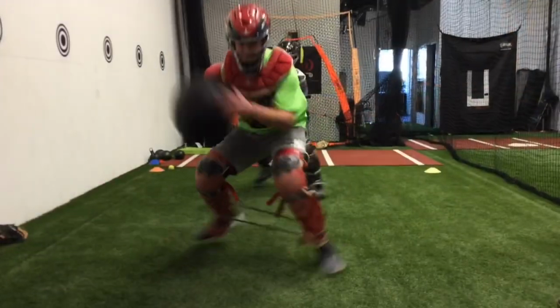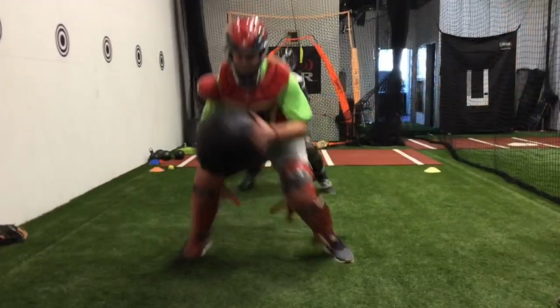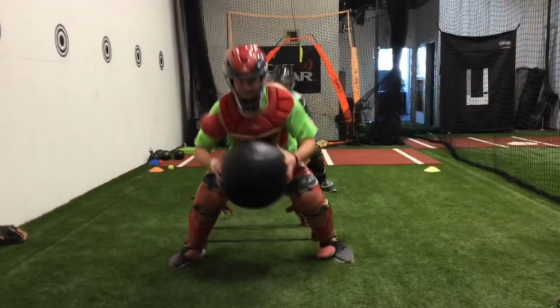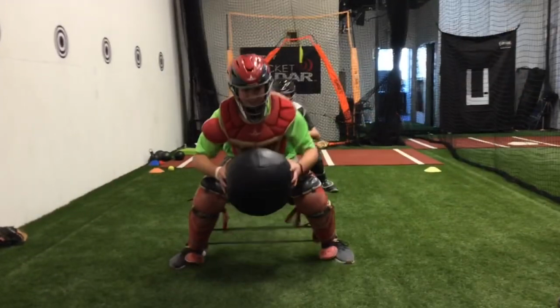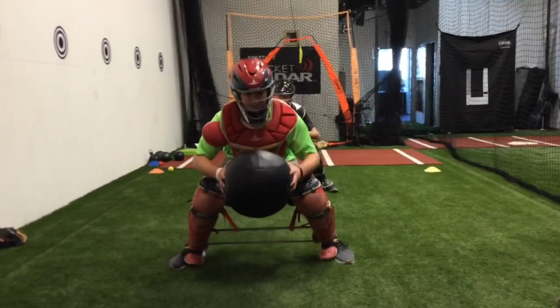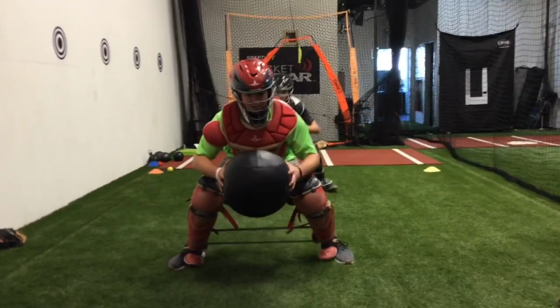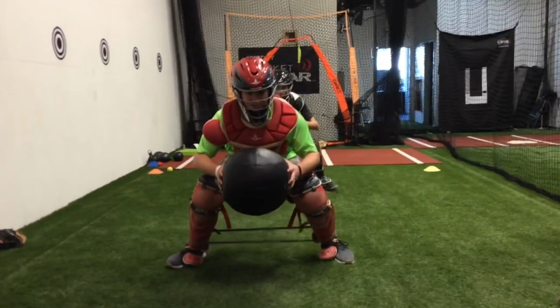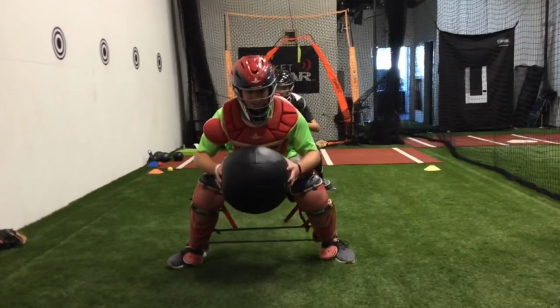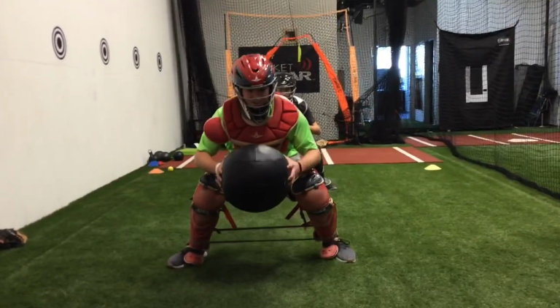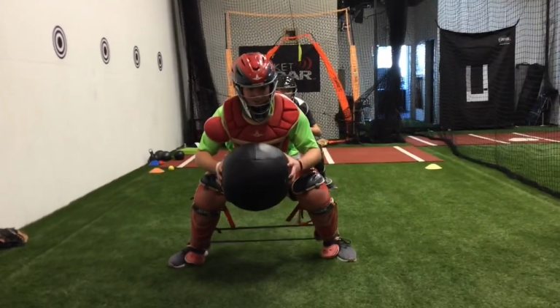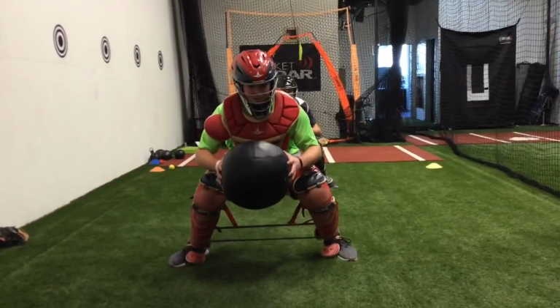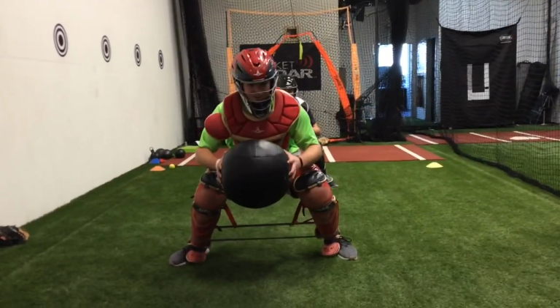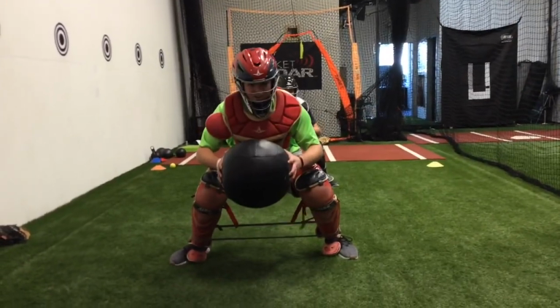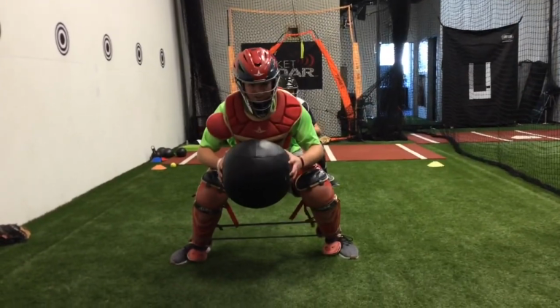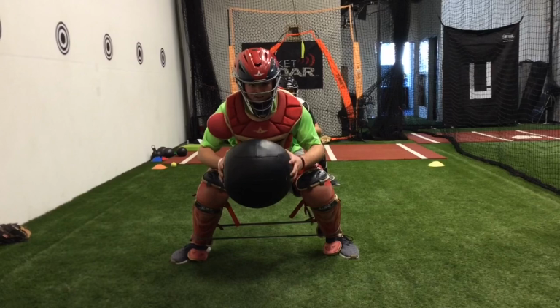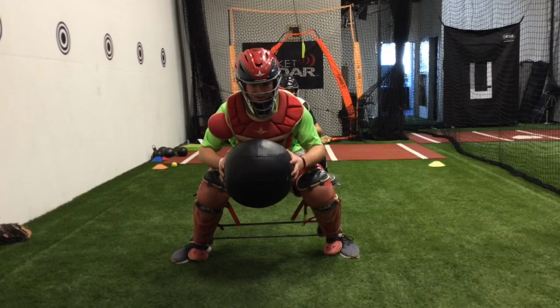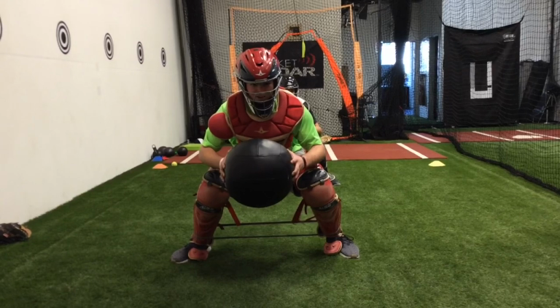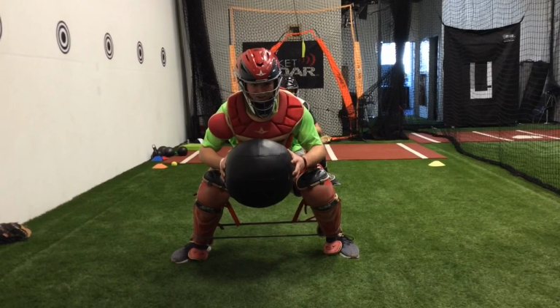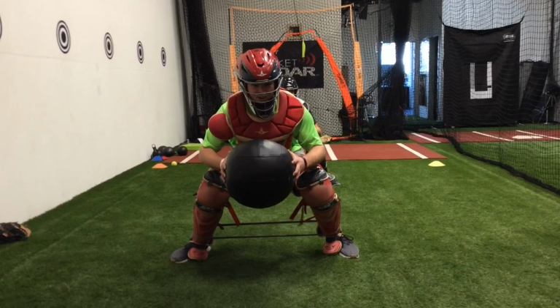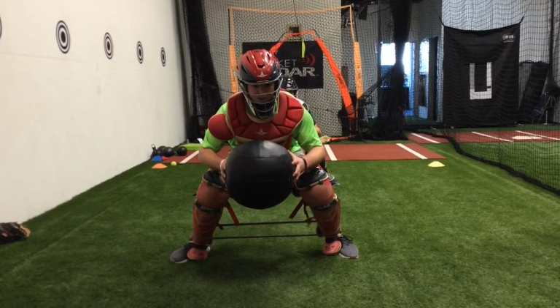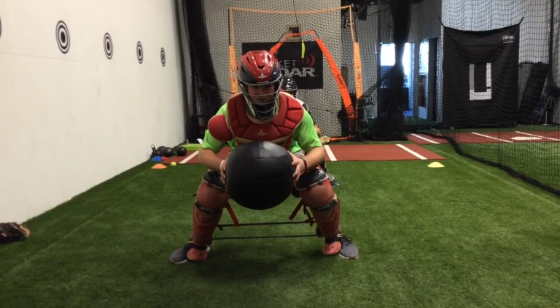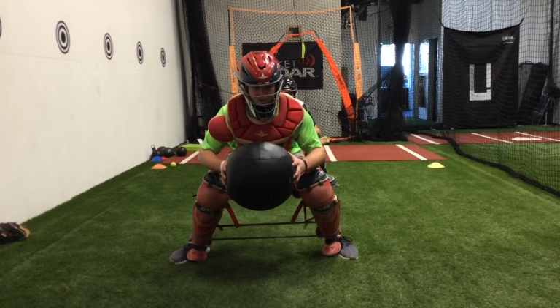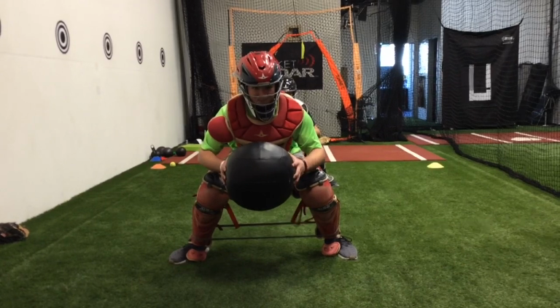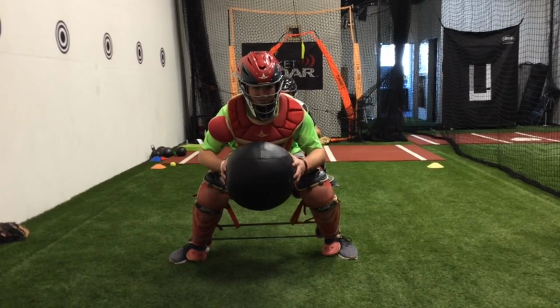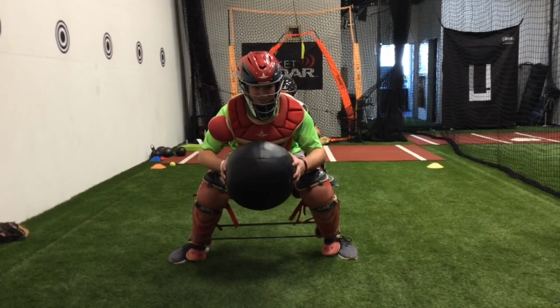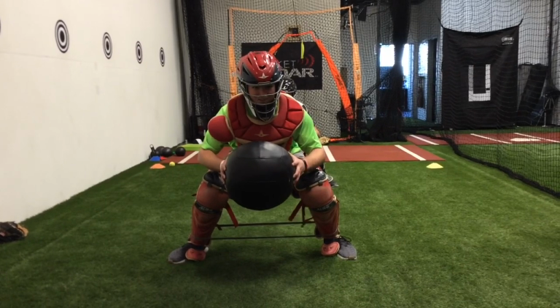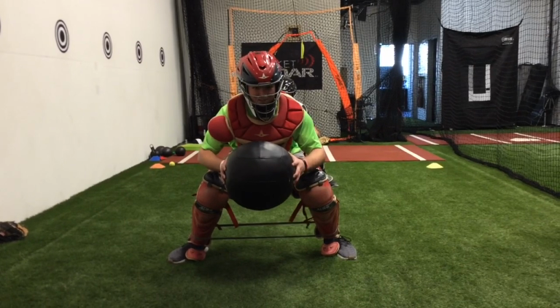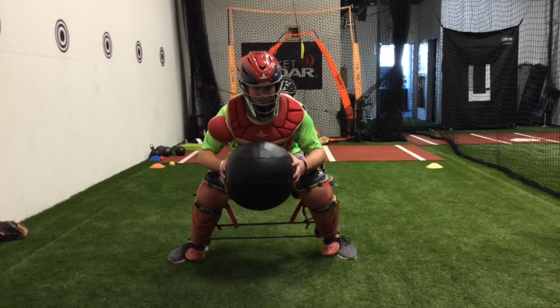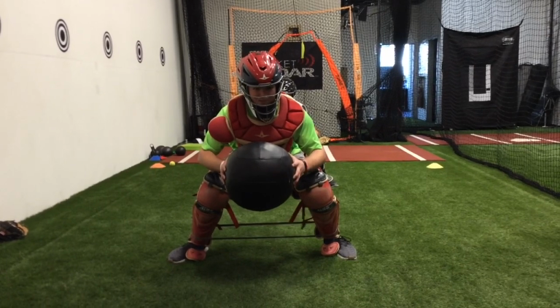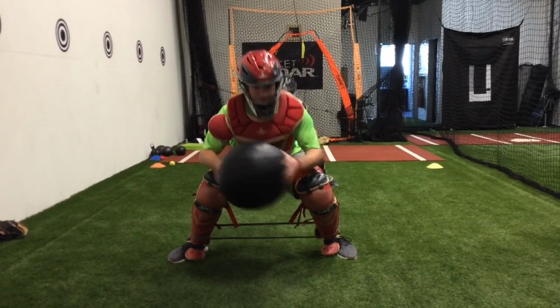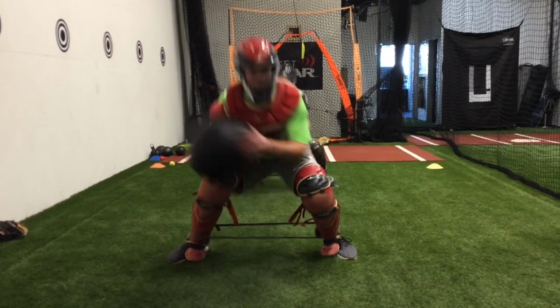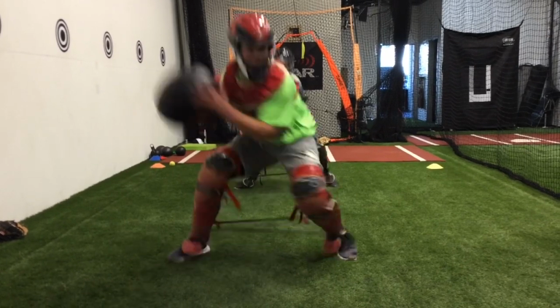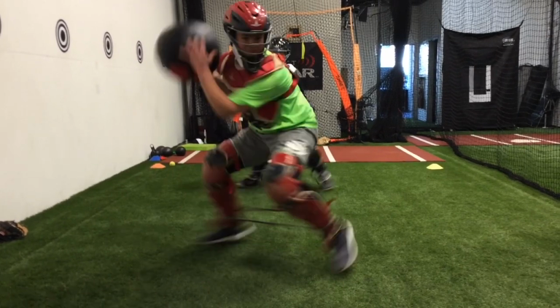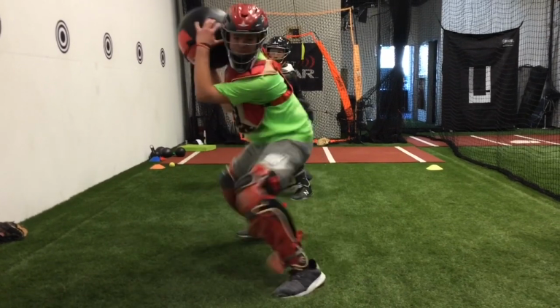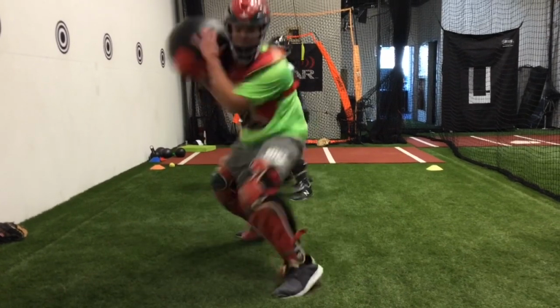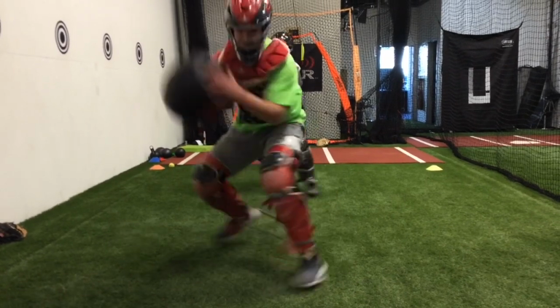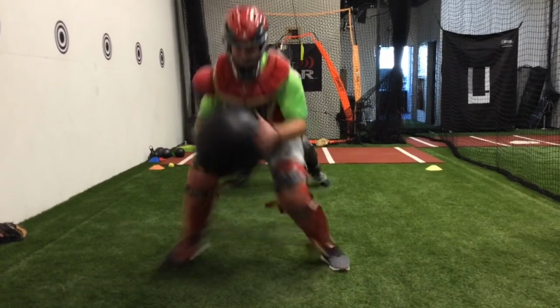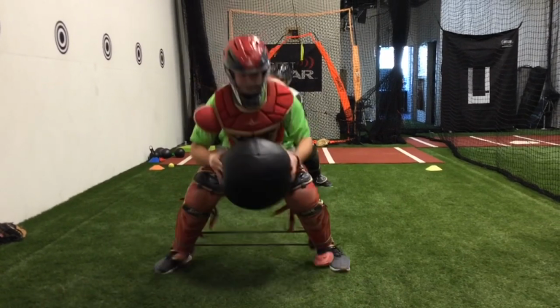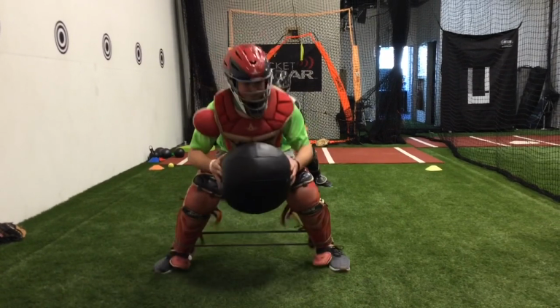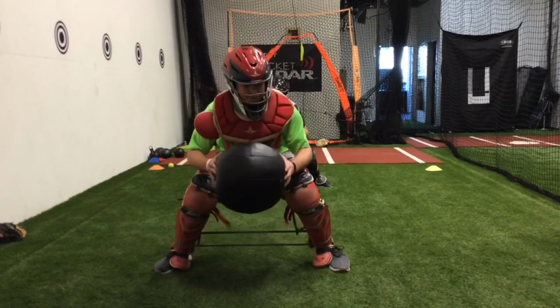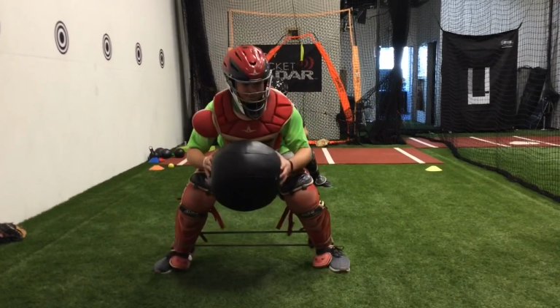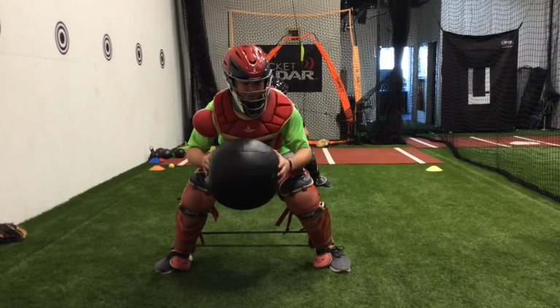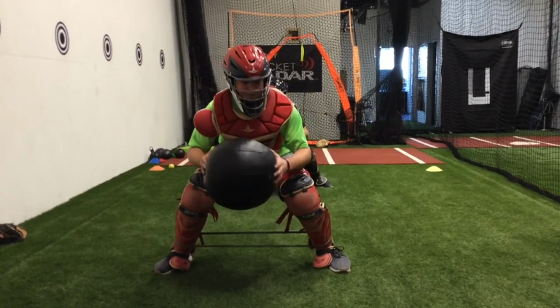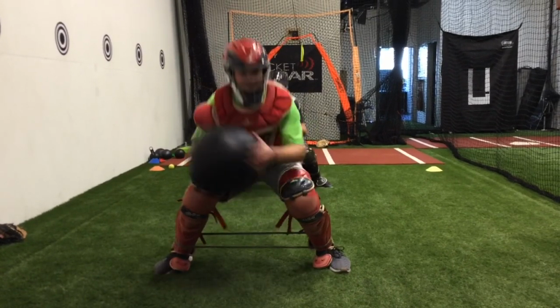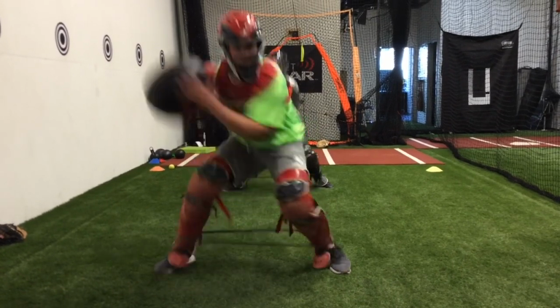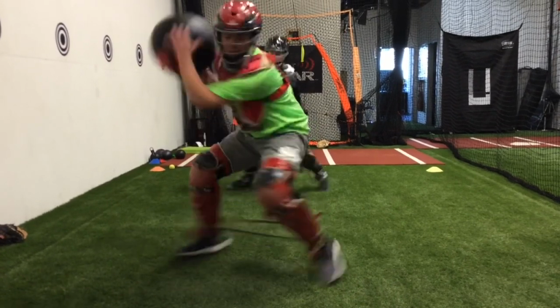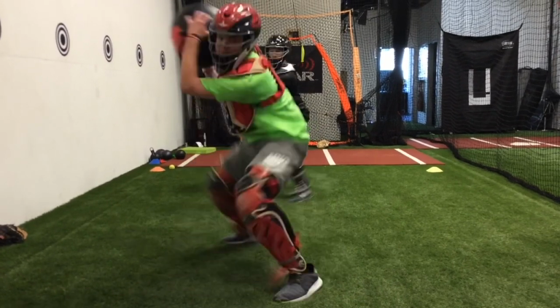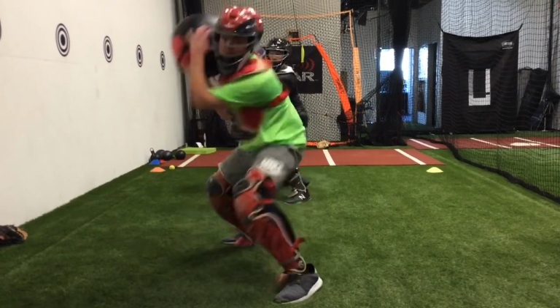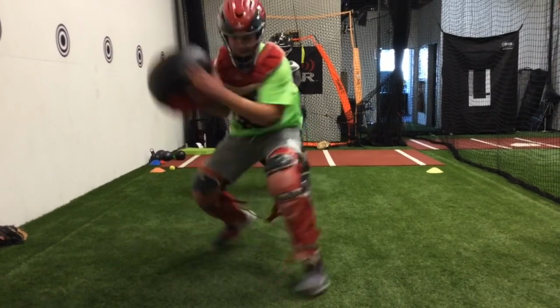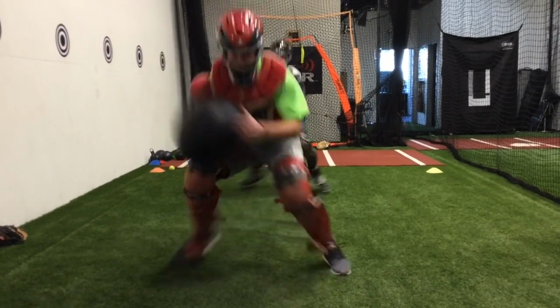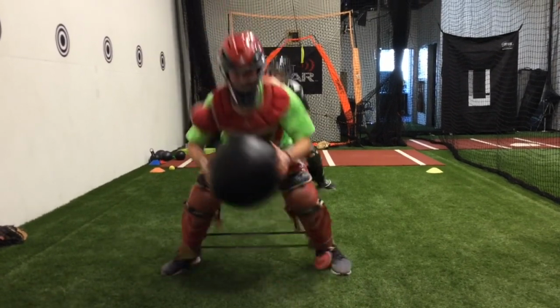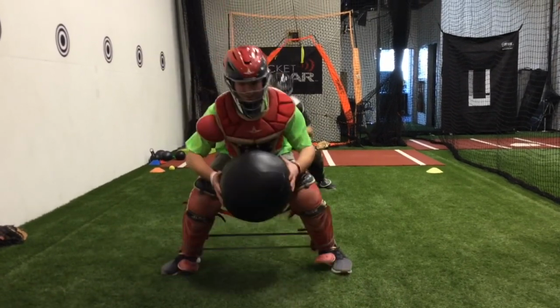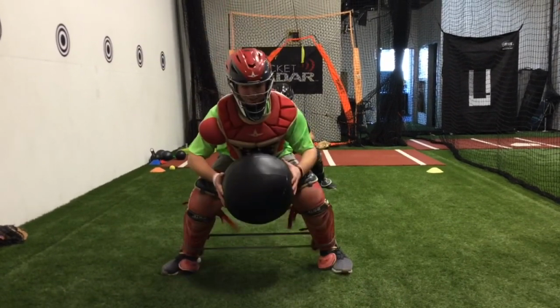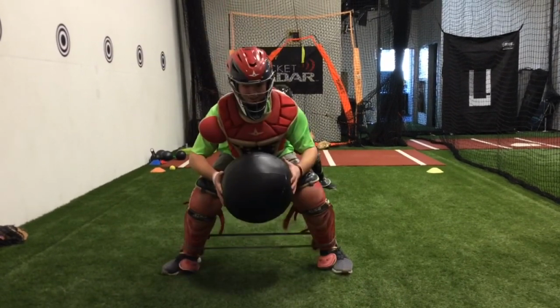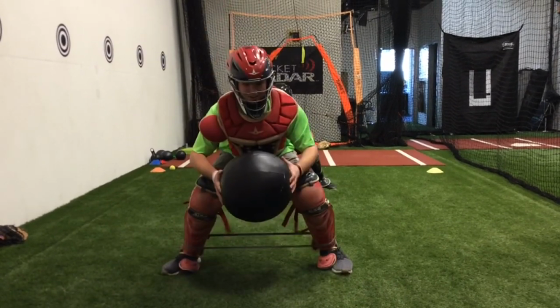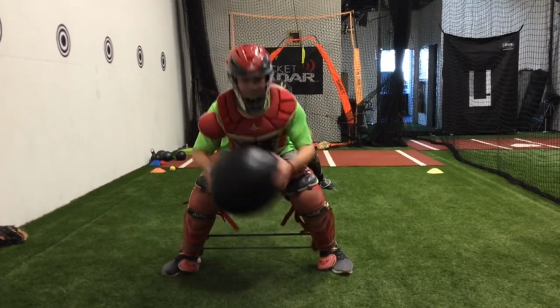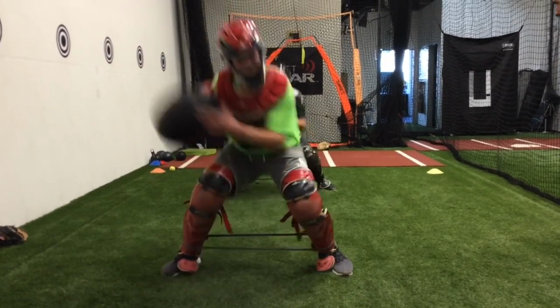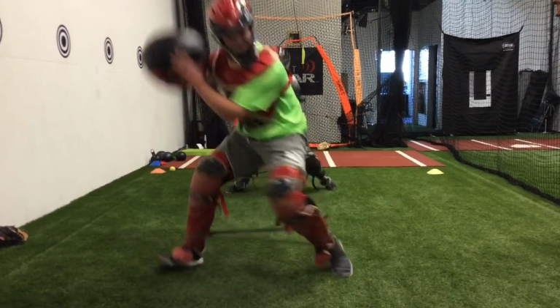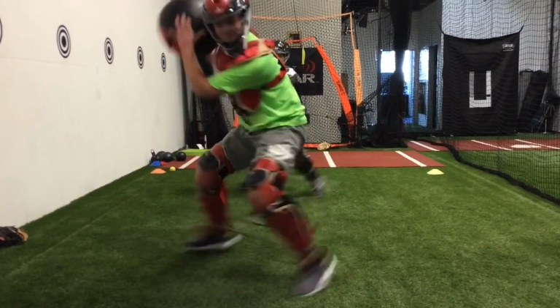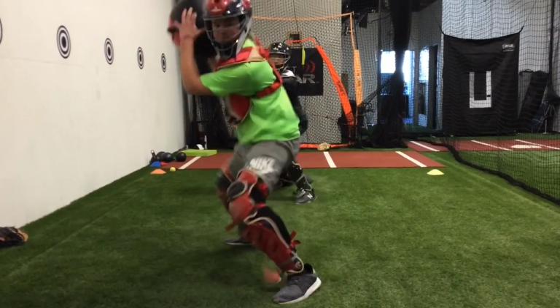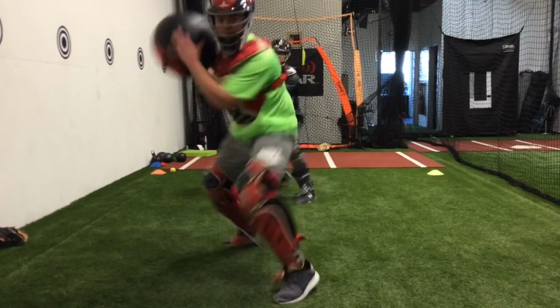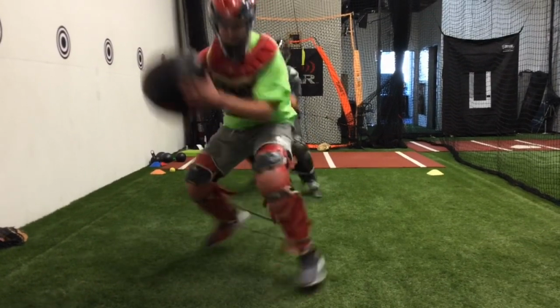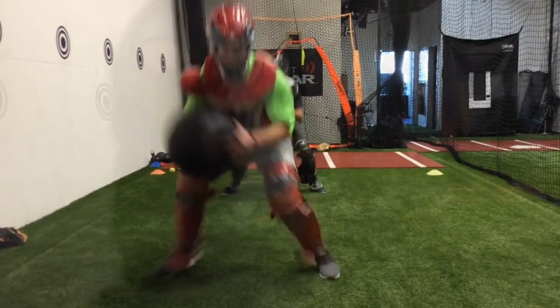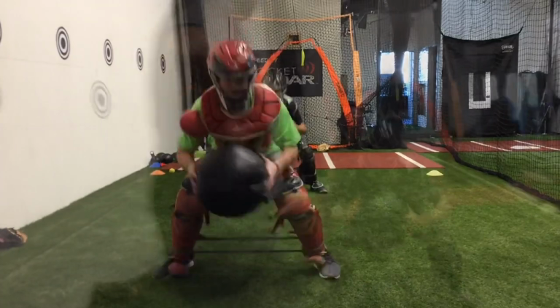Hold. Chest first. Chest first. Chest first. Good.